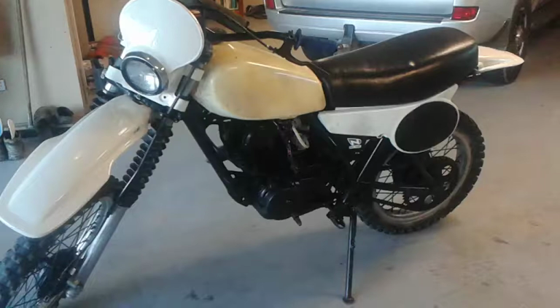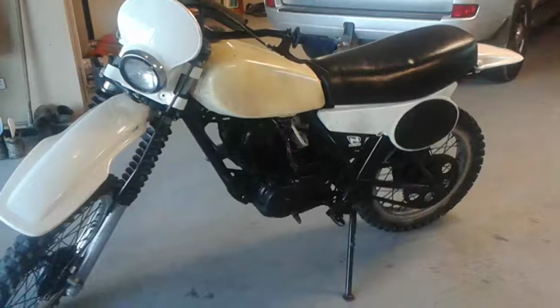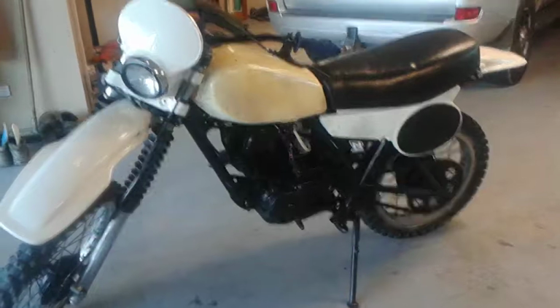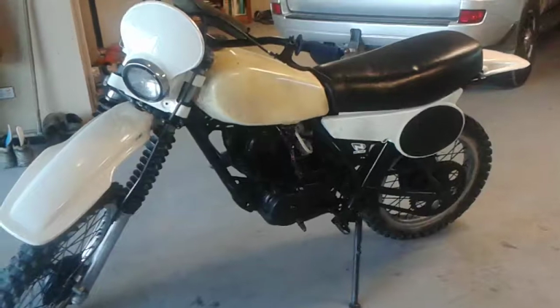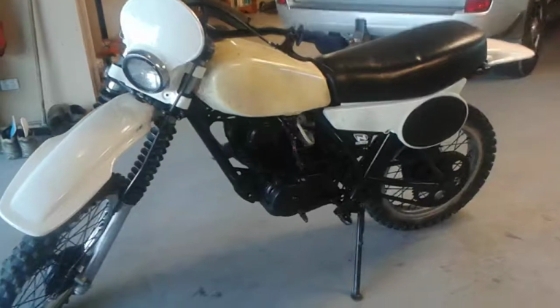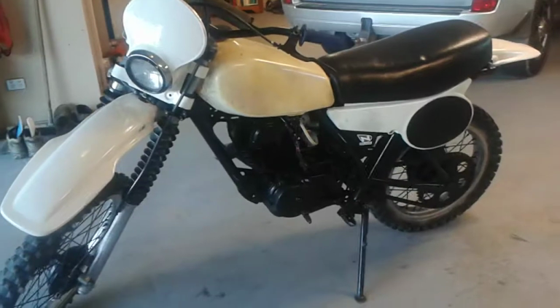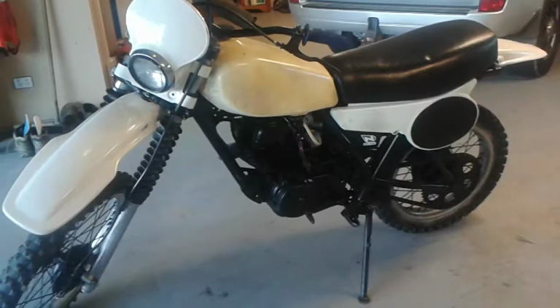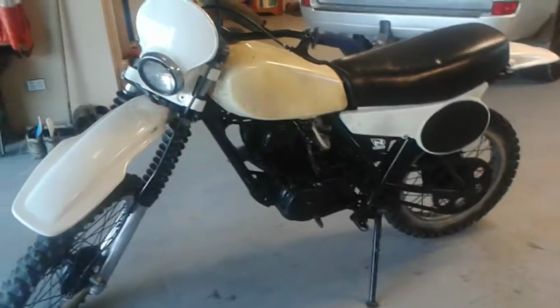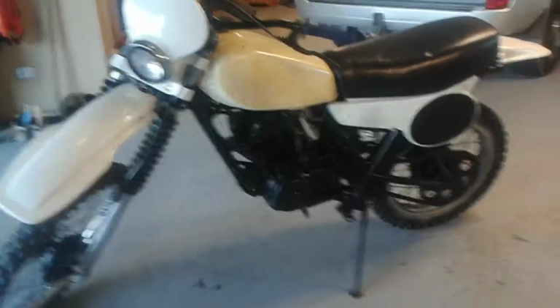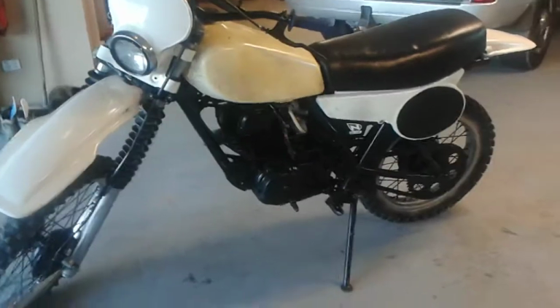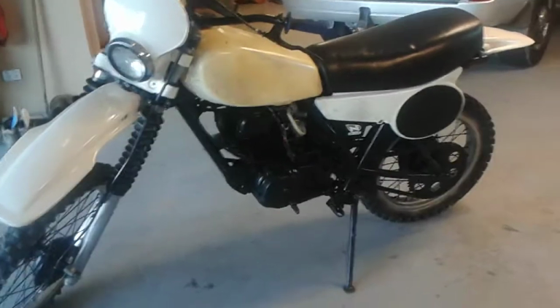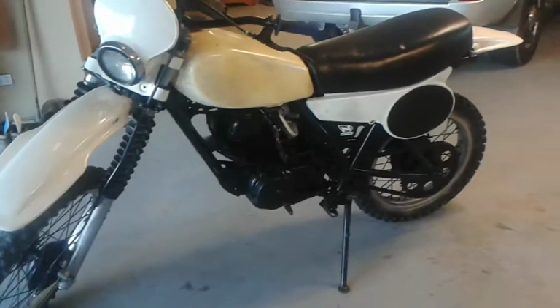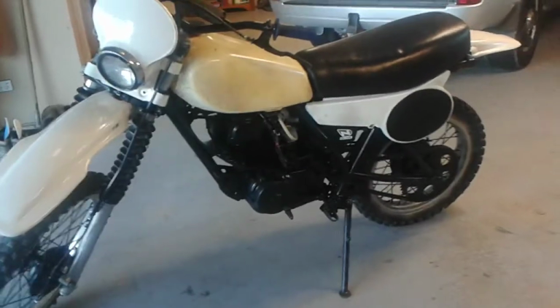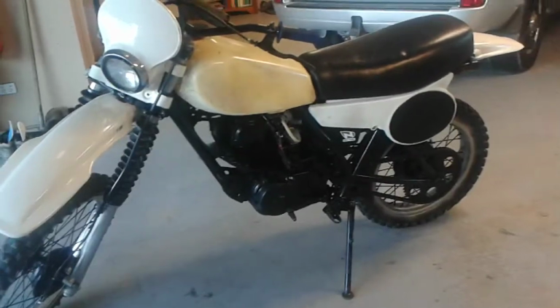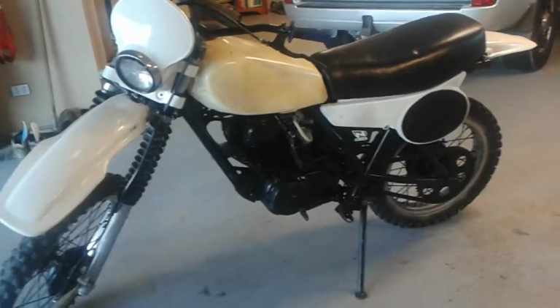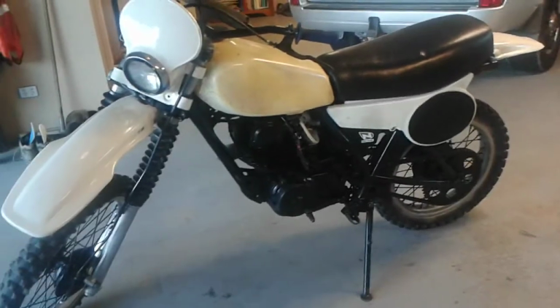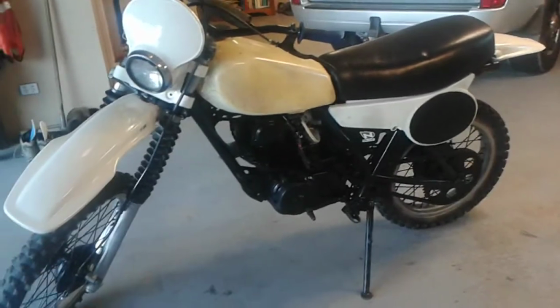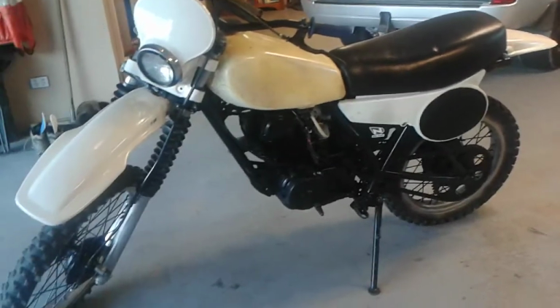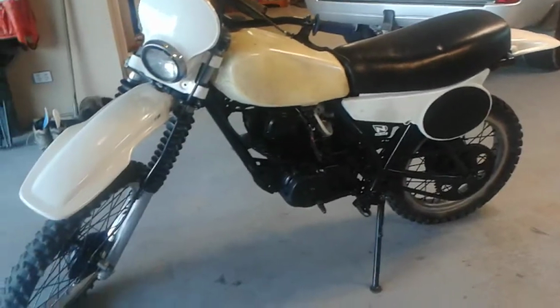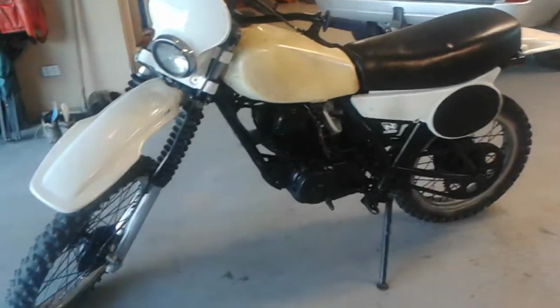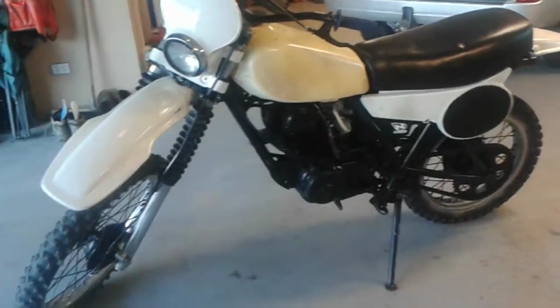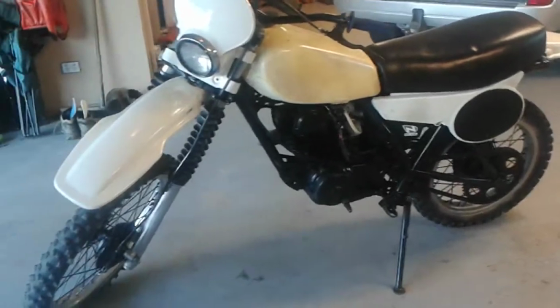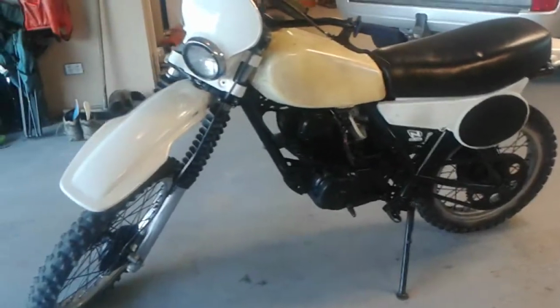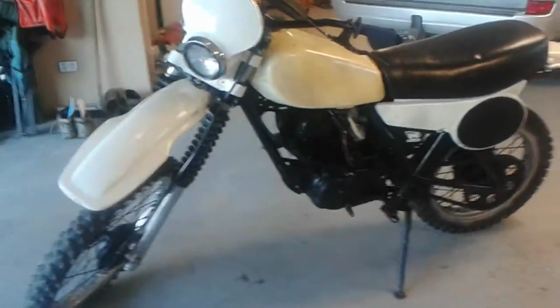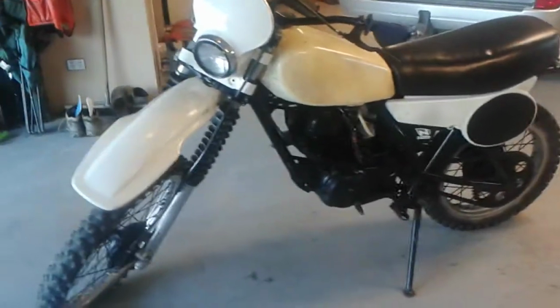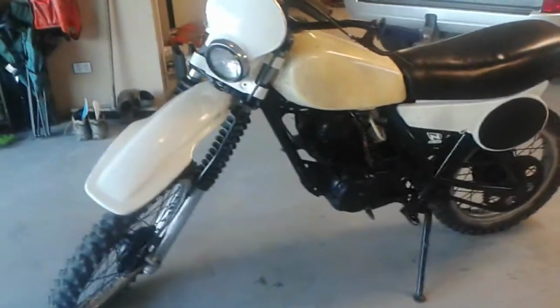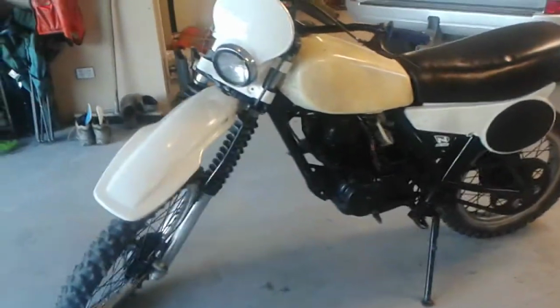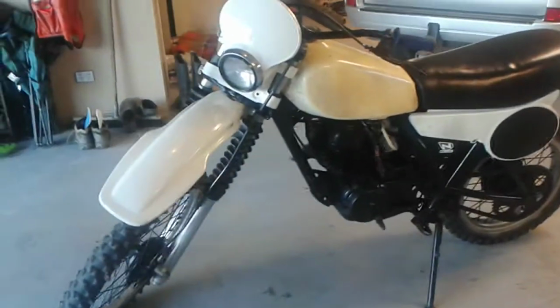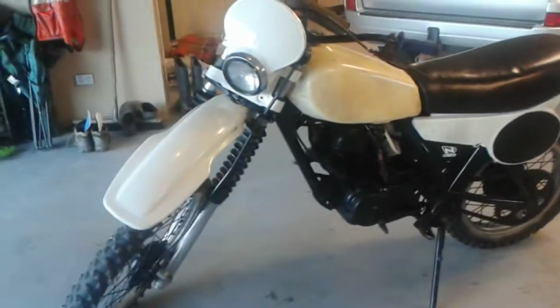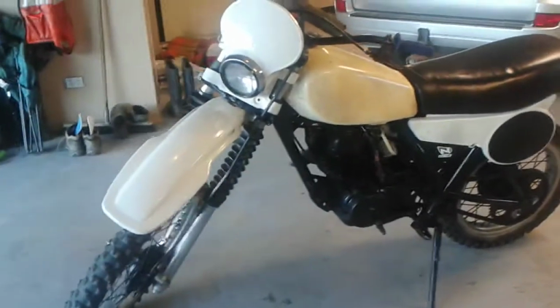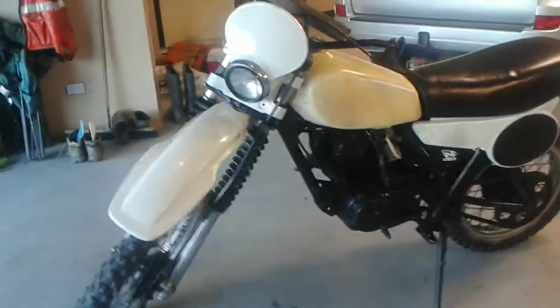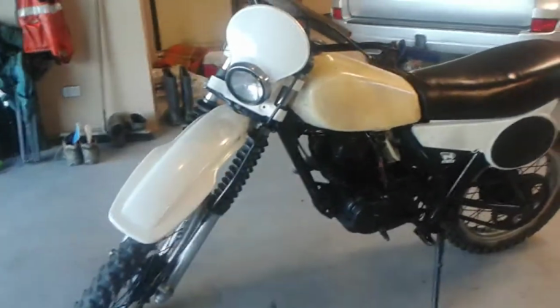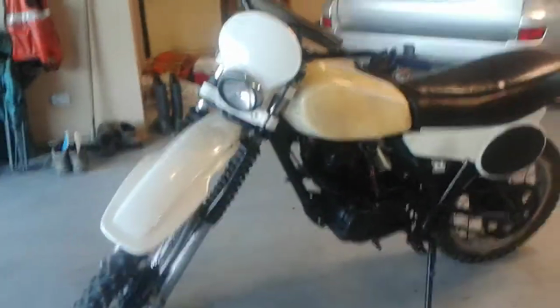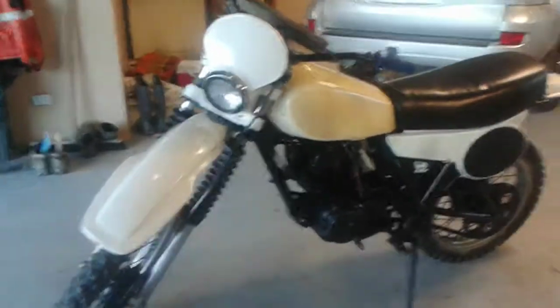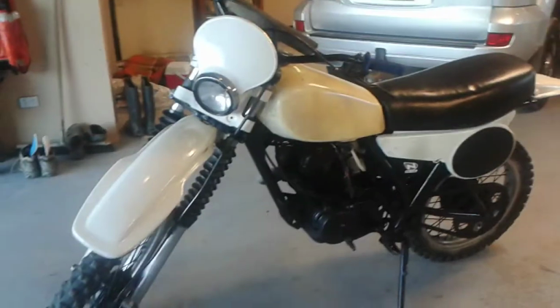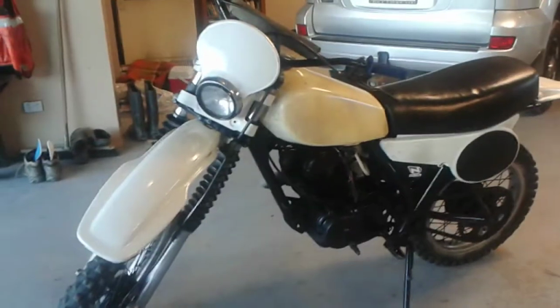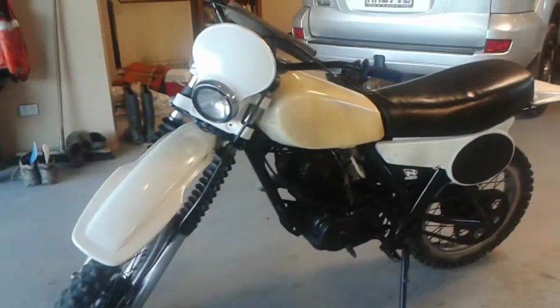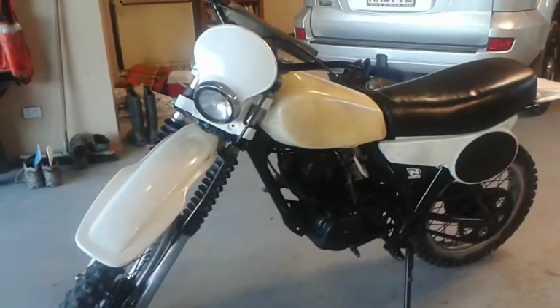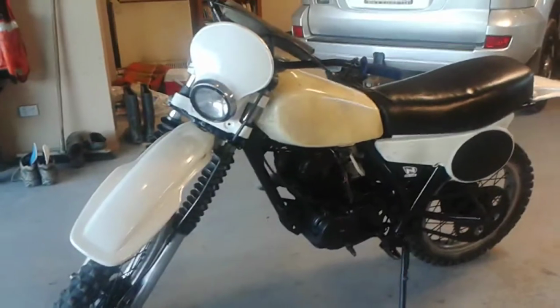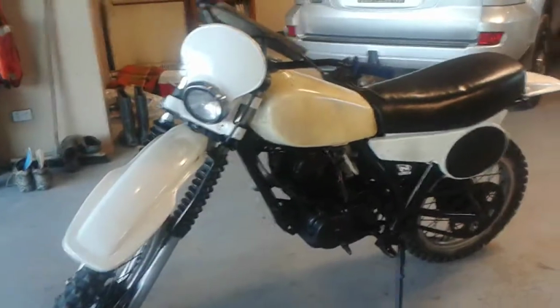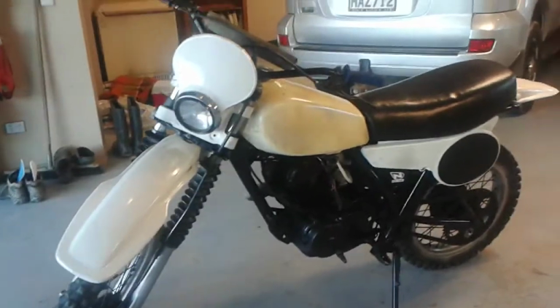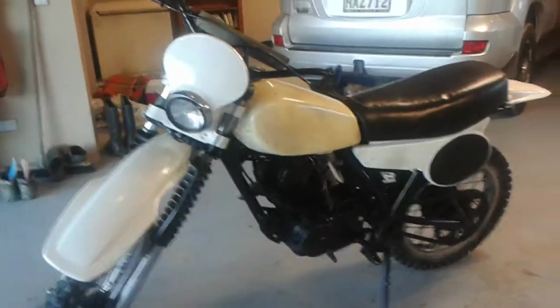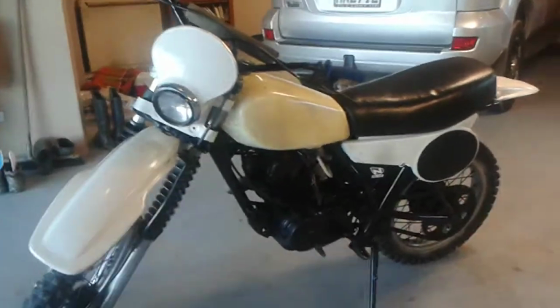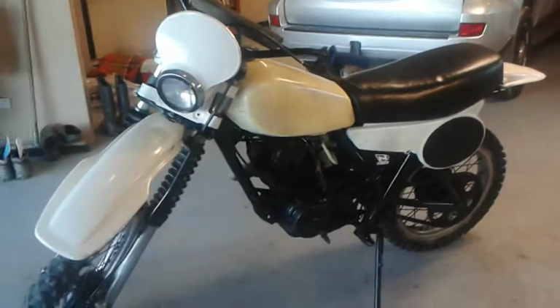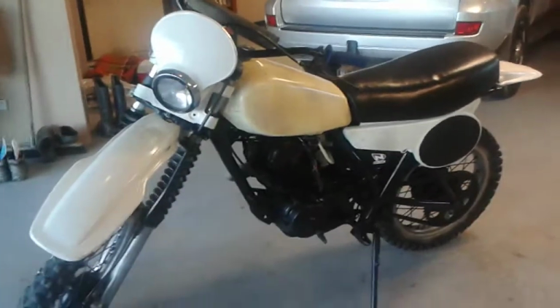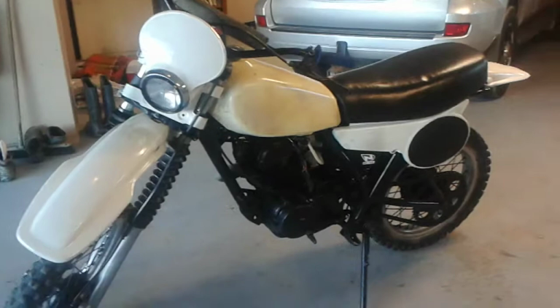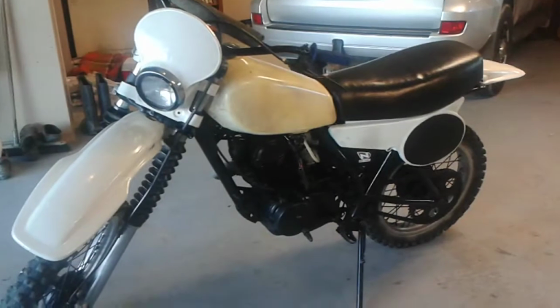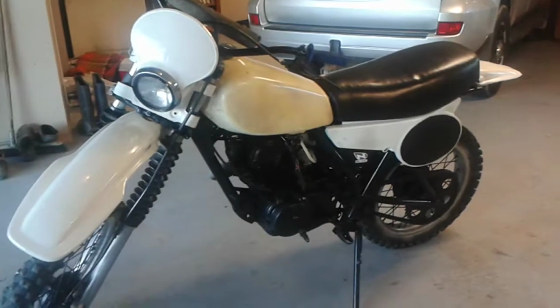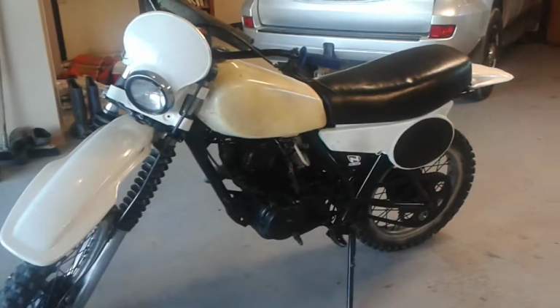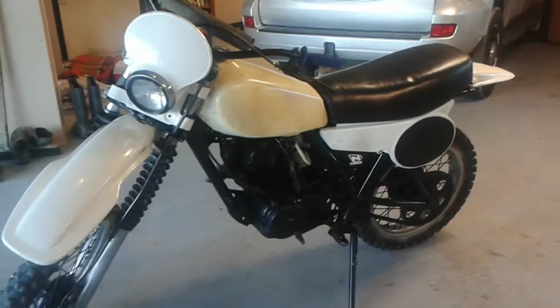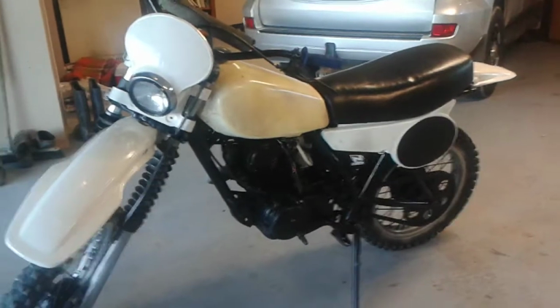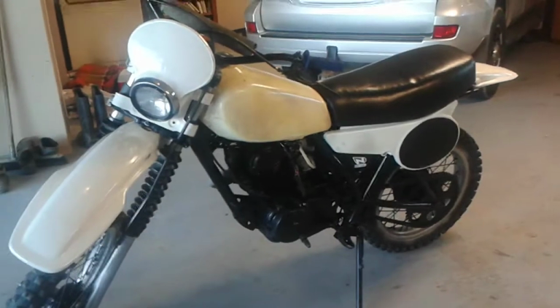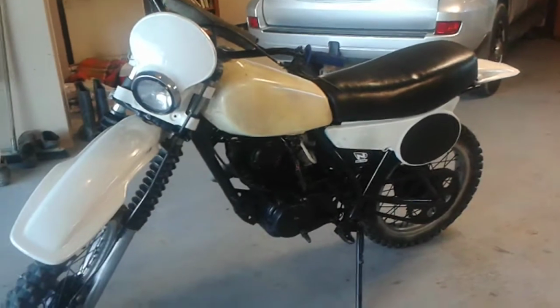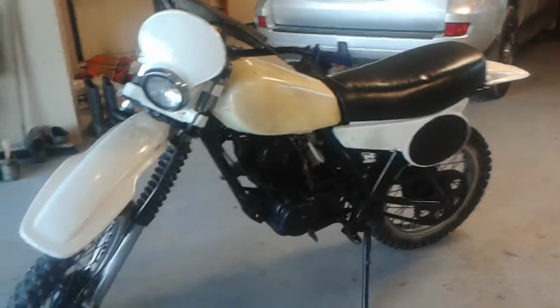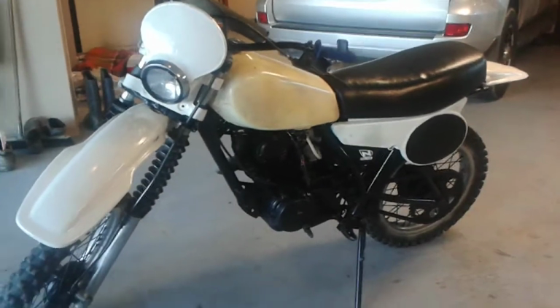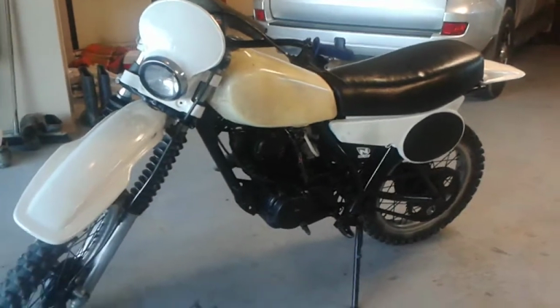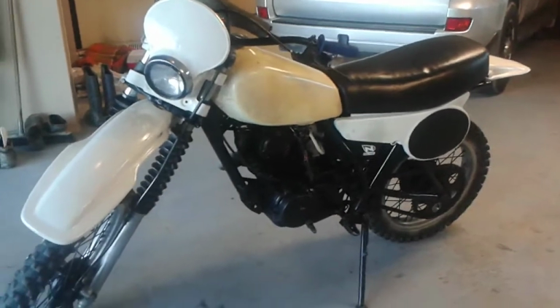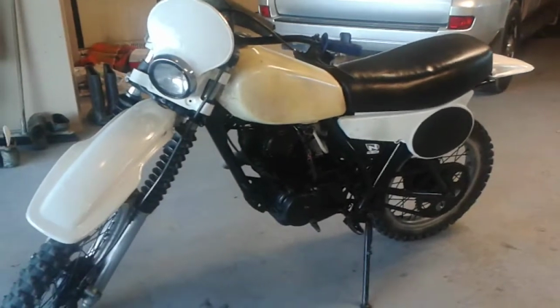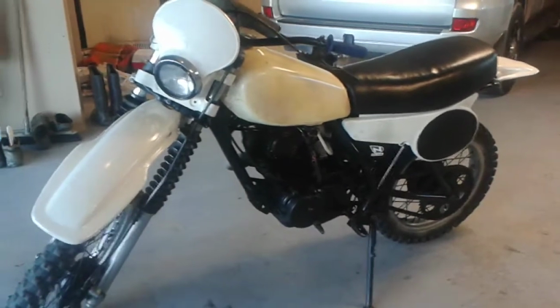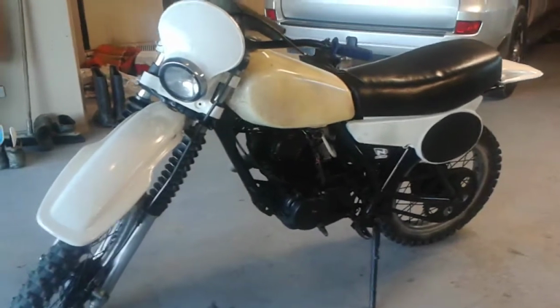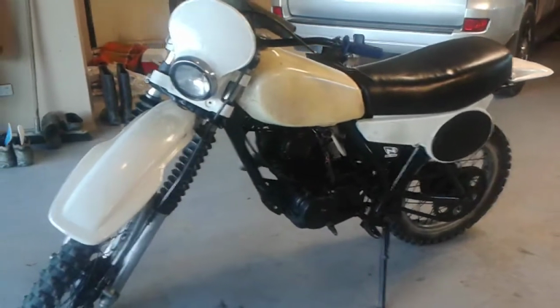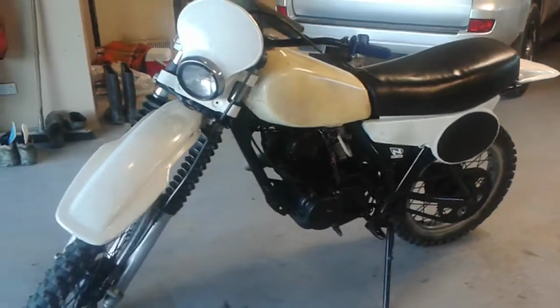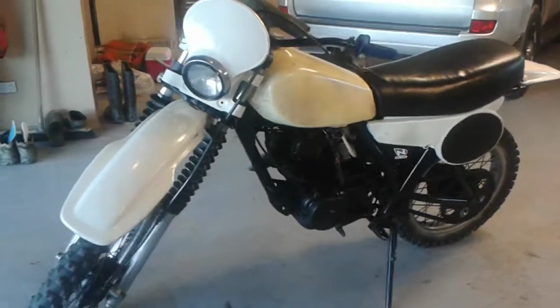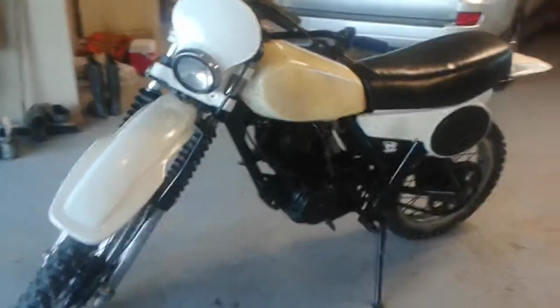Hi, this is my first motorbike review. I hope it's good. This motorbike review is on the TT250 1981.